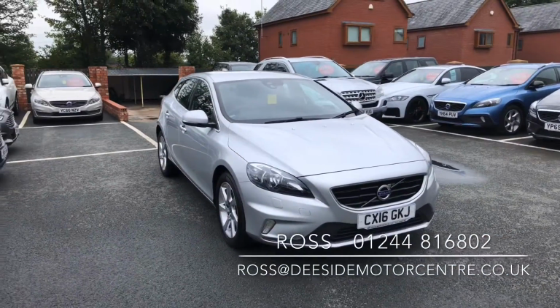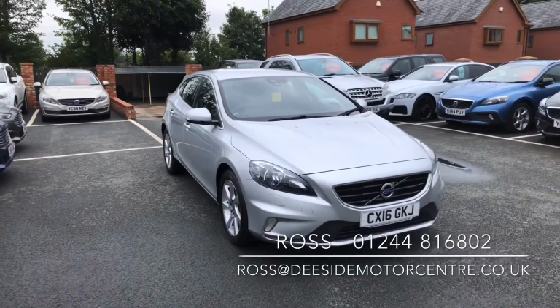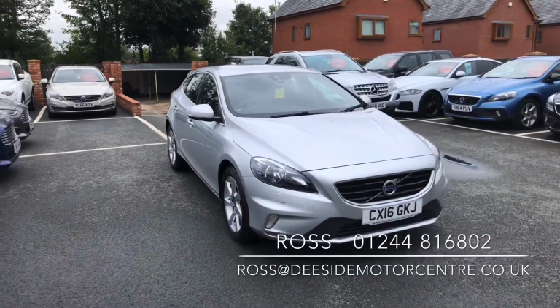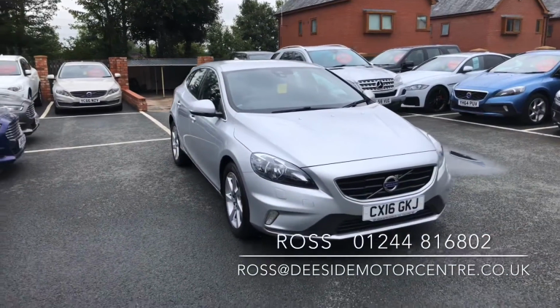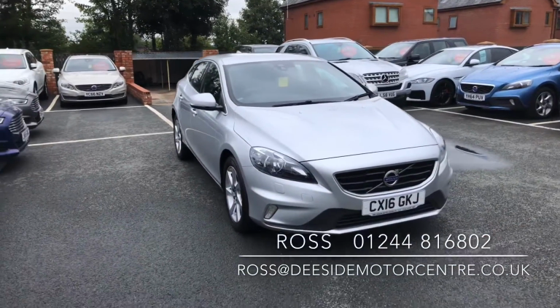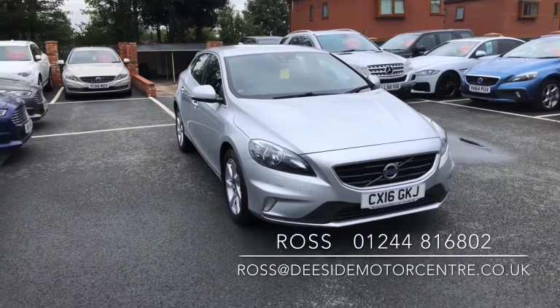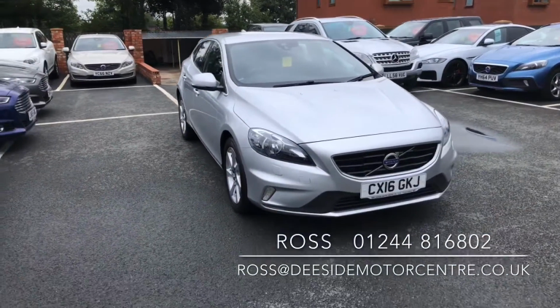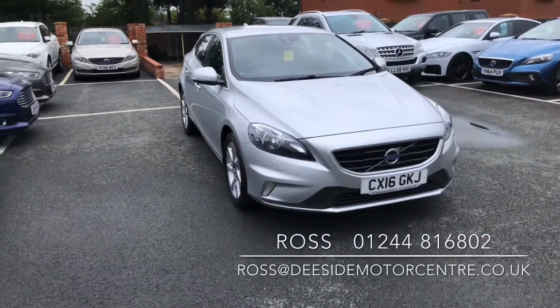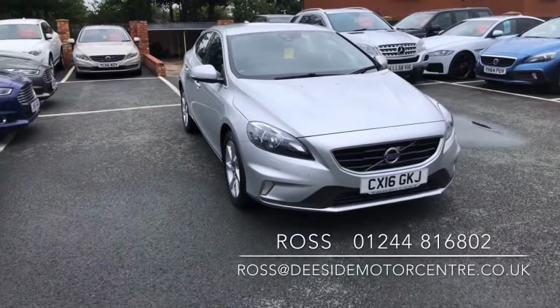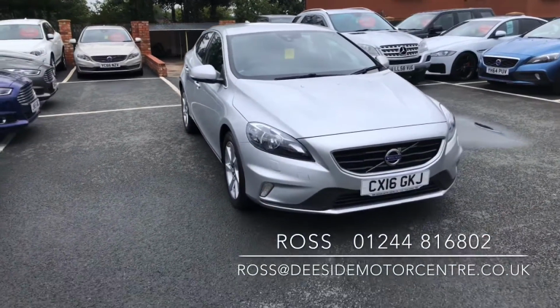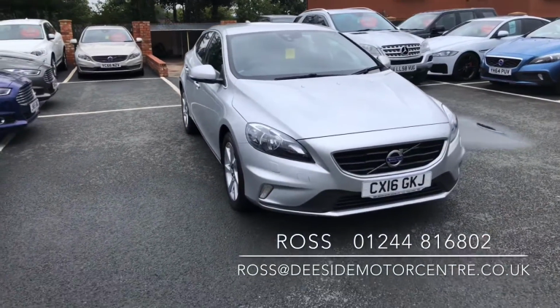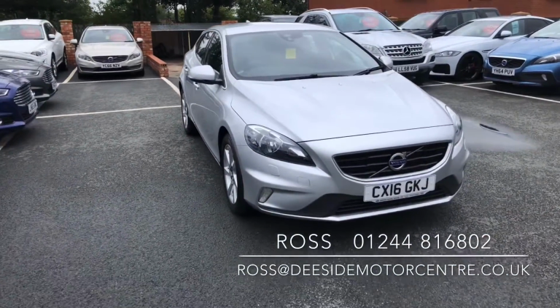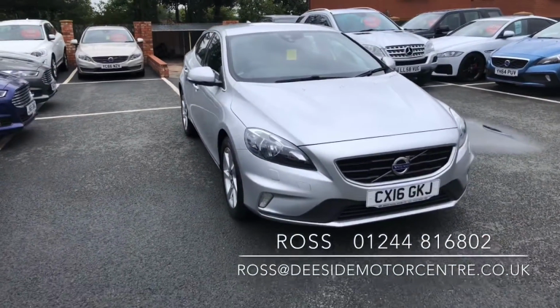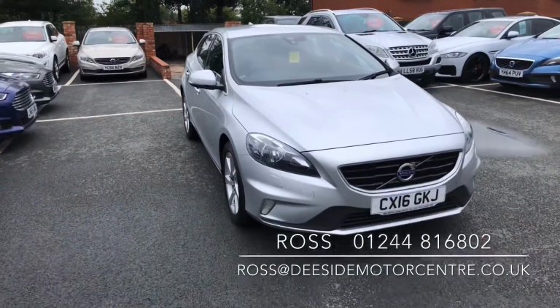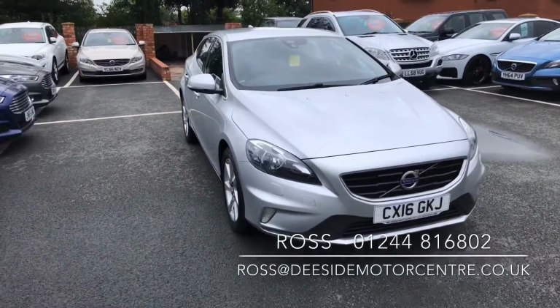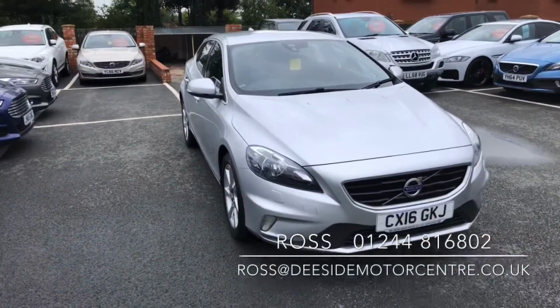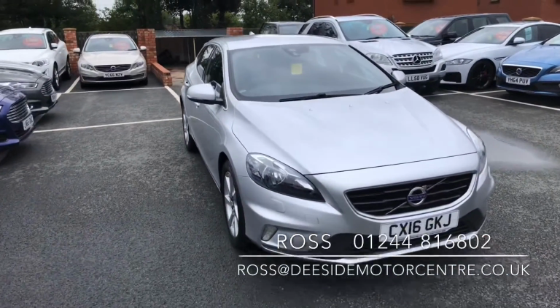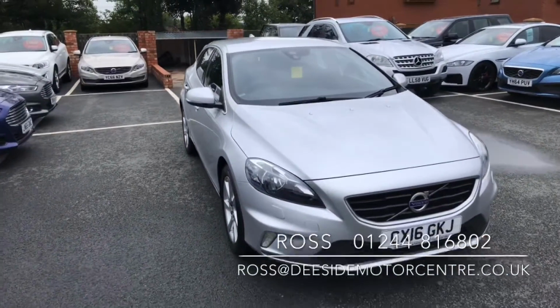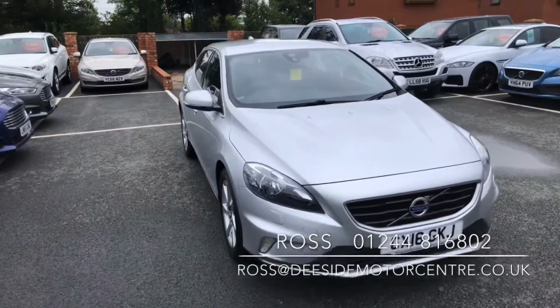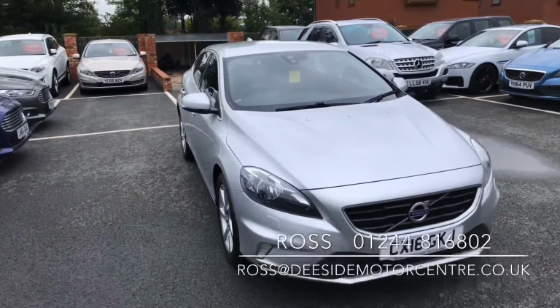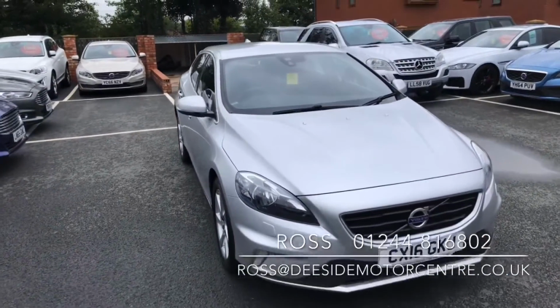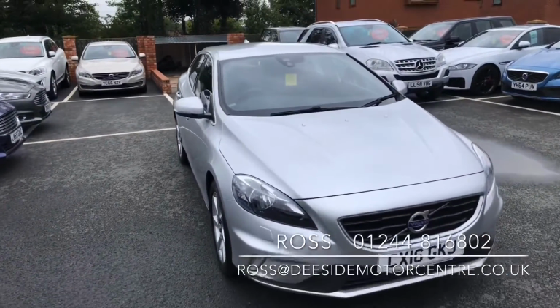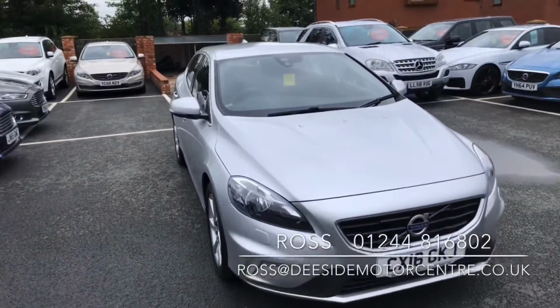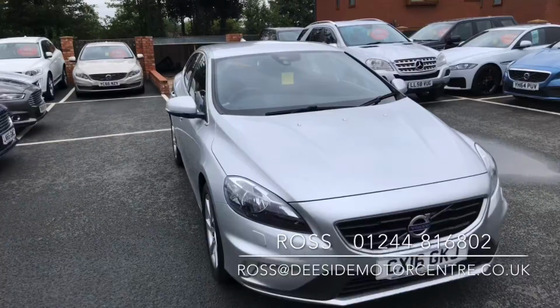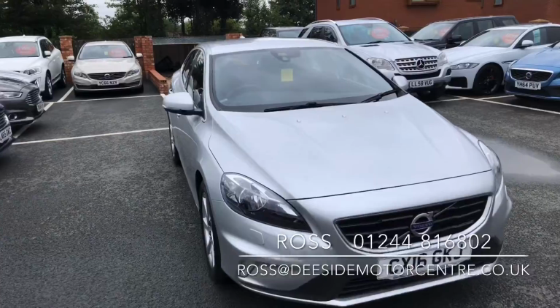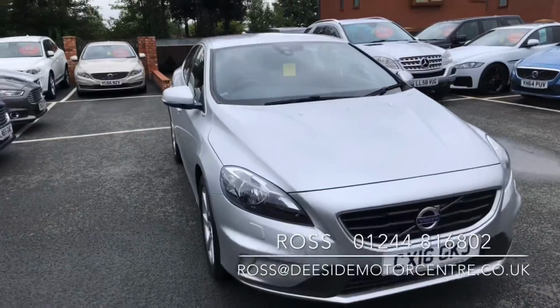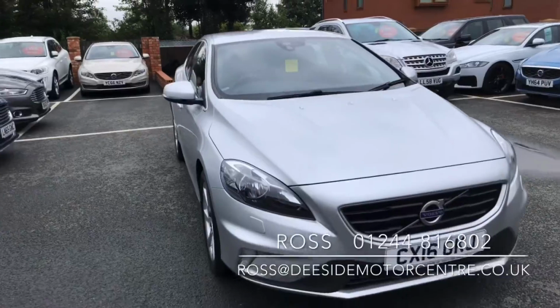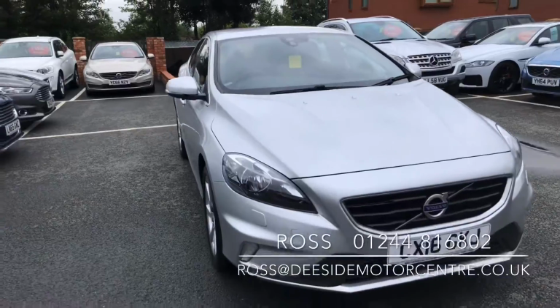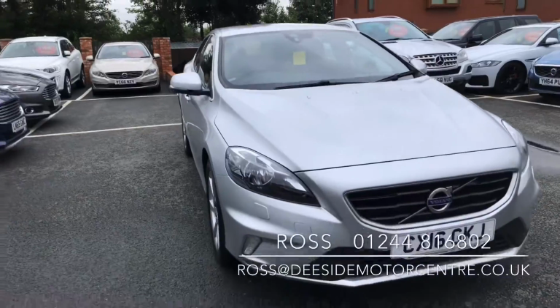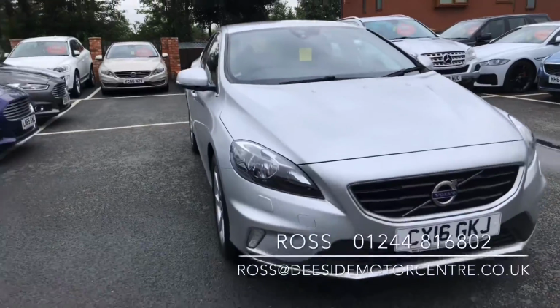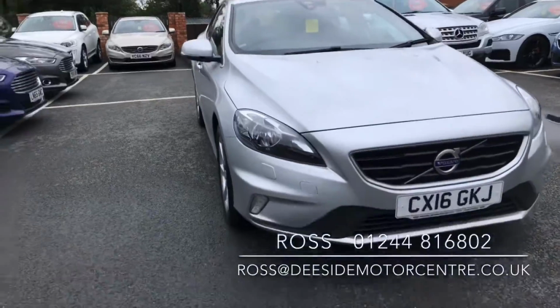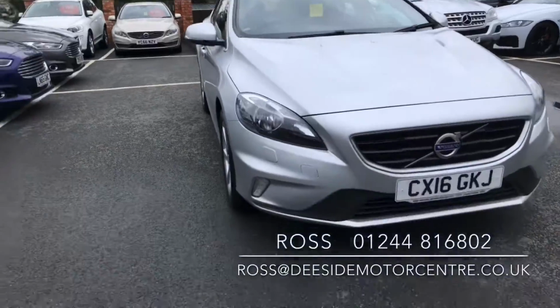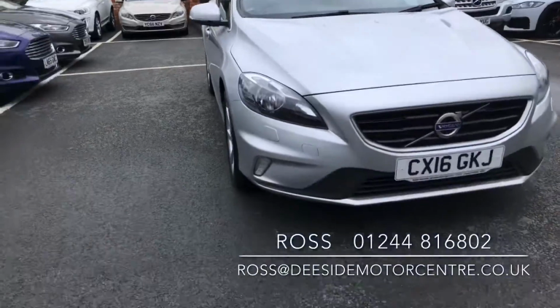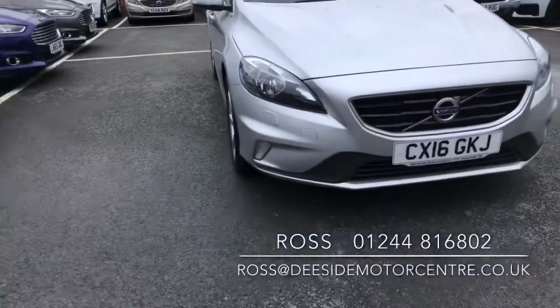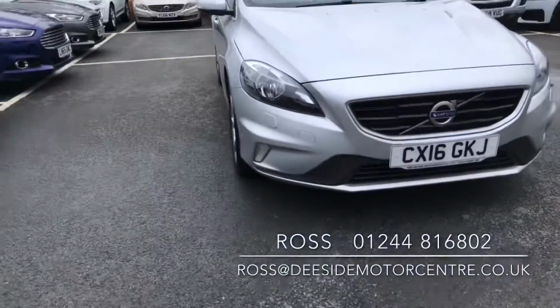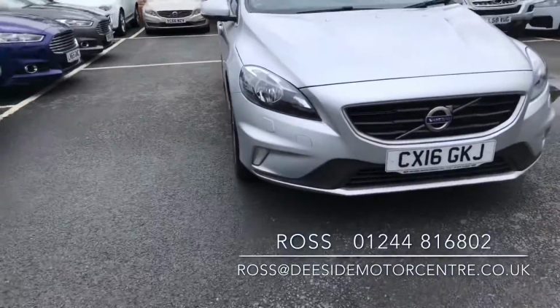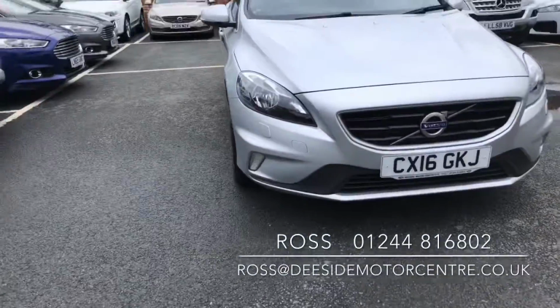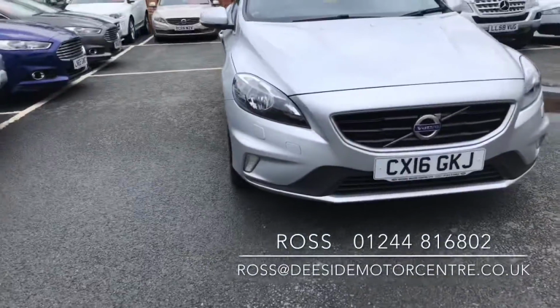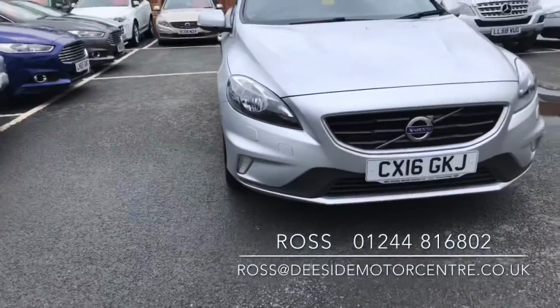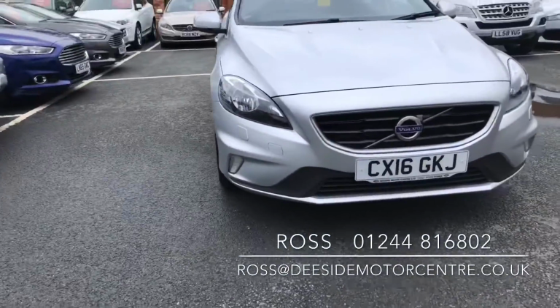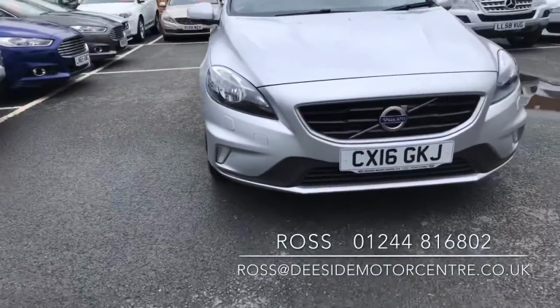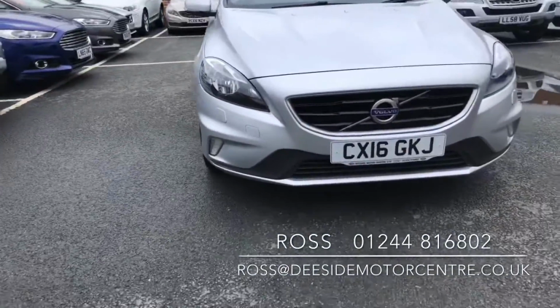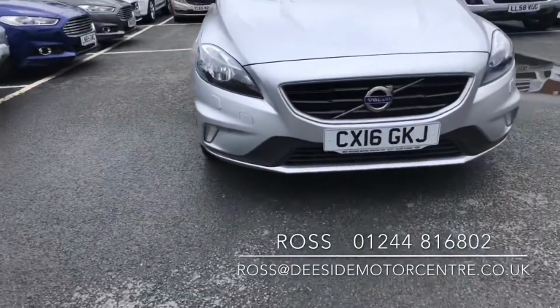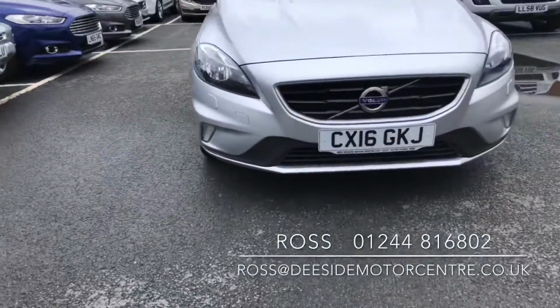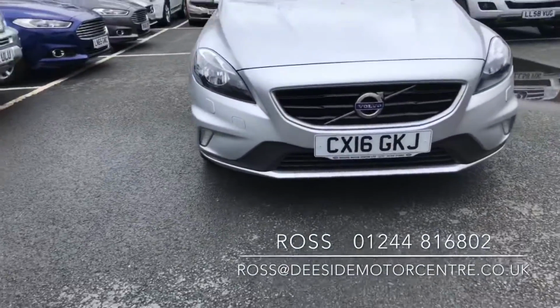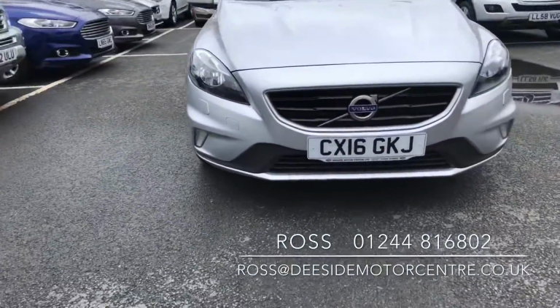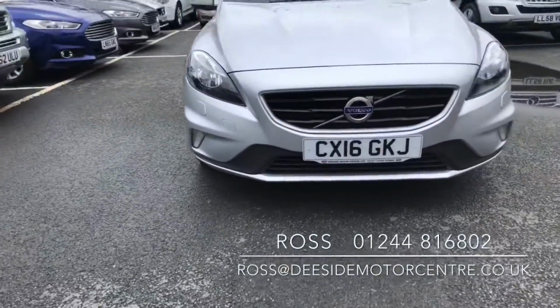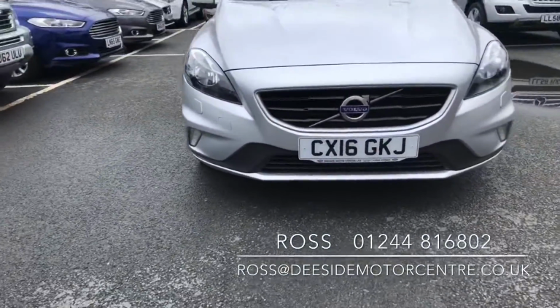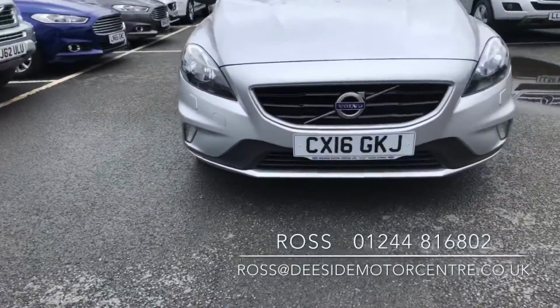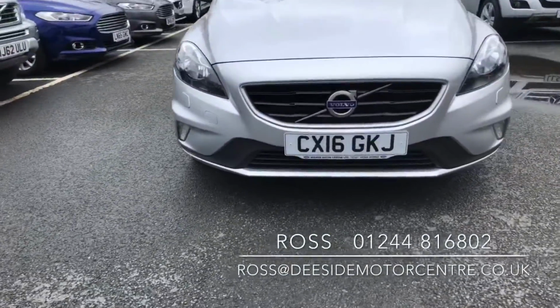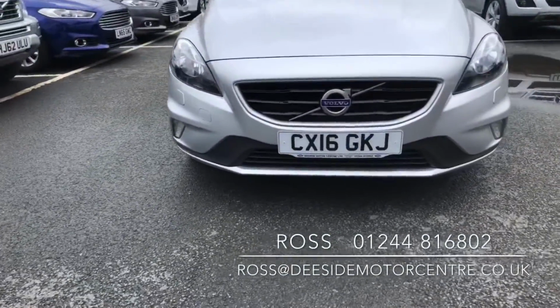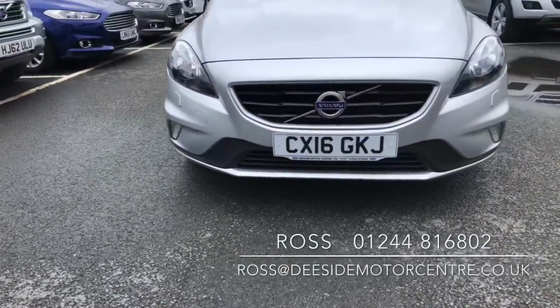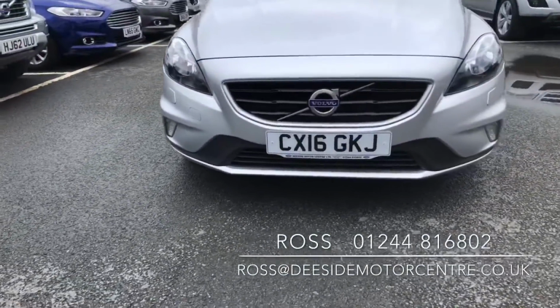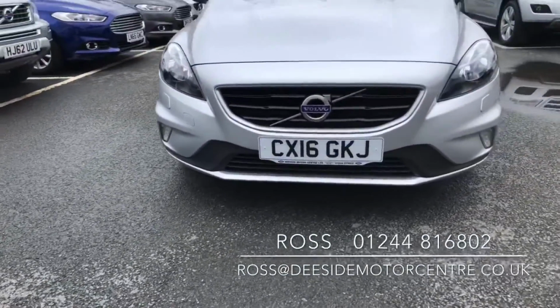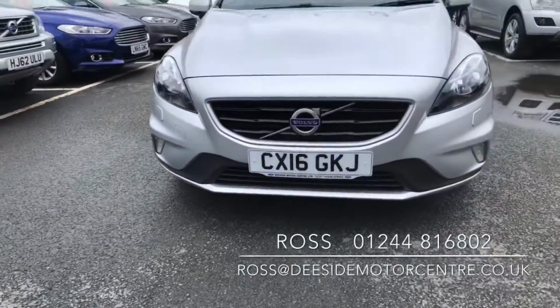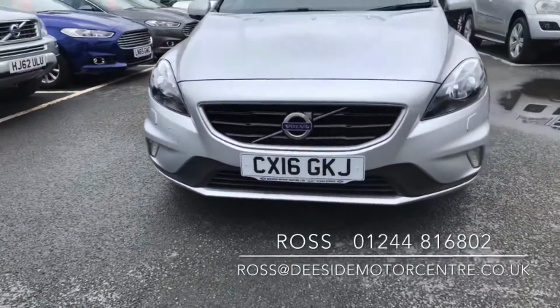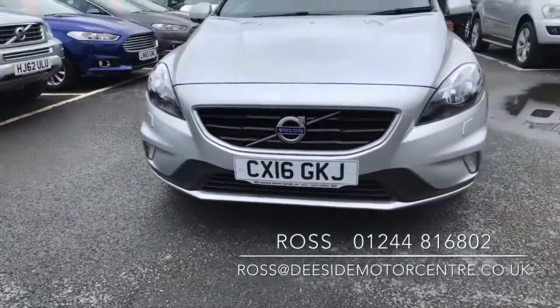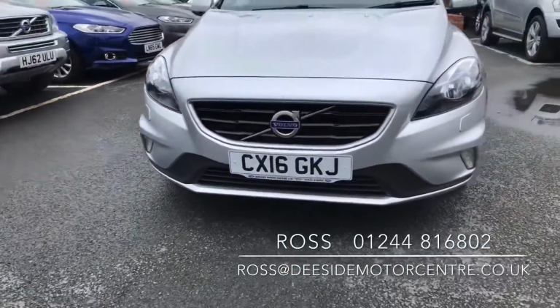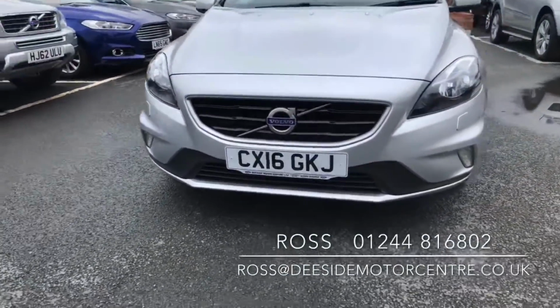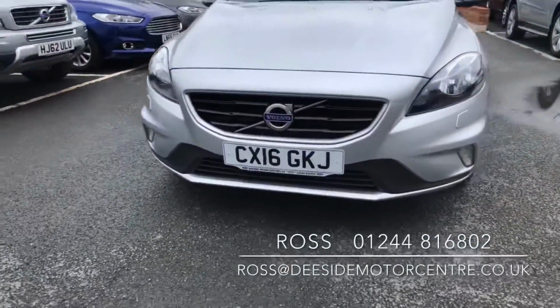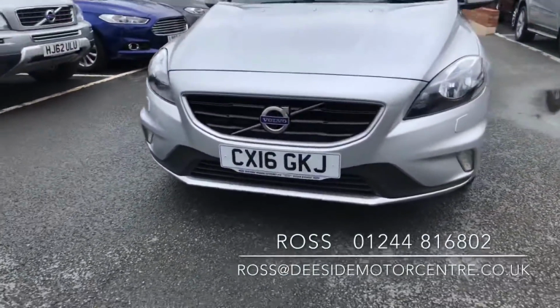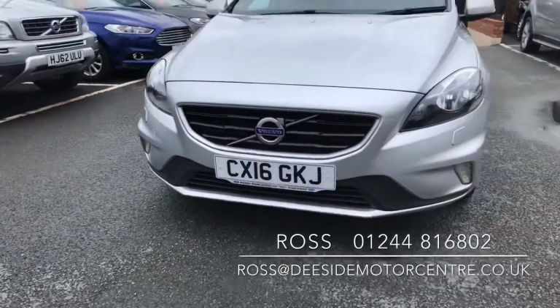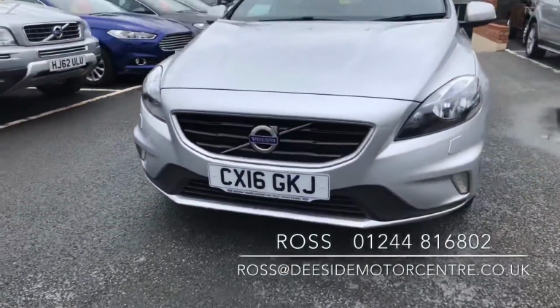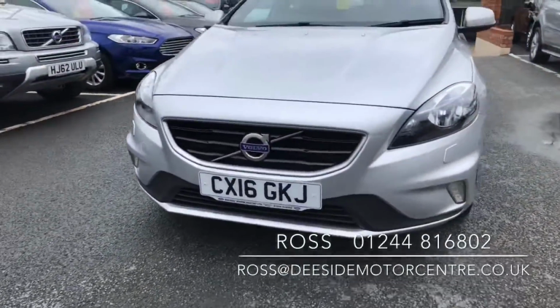We're a Volvo specialist. We've been going for 31 years. We're just based outside of Chester, half an hour south of Liverpool.